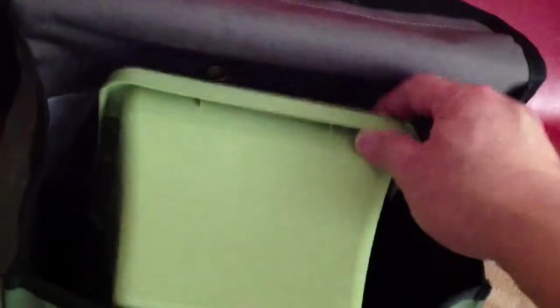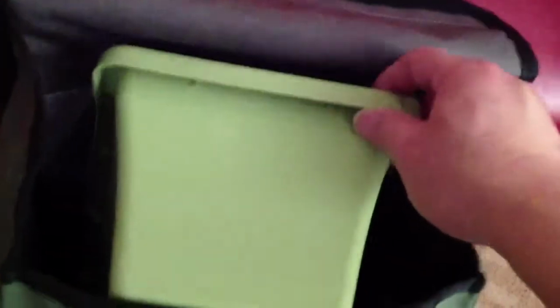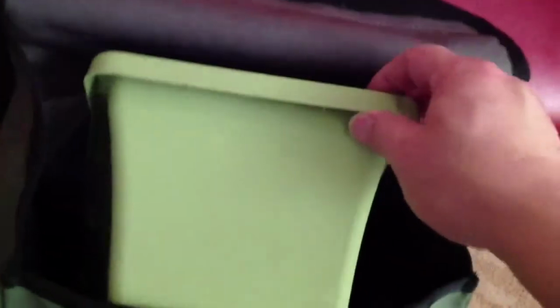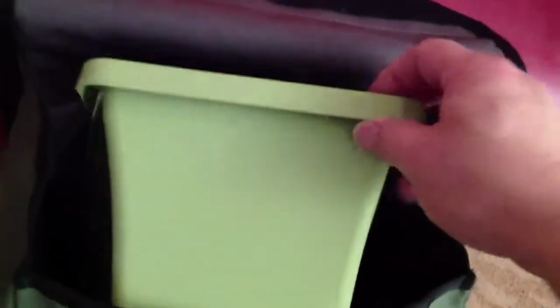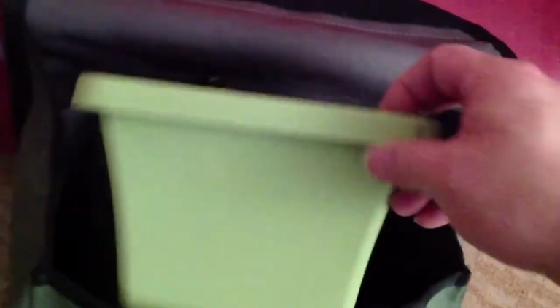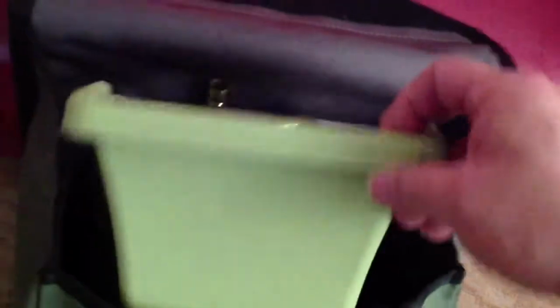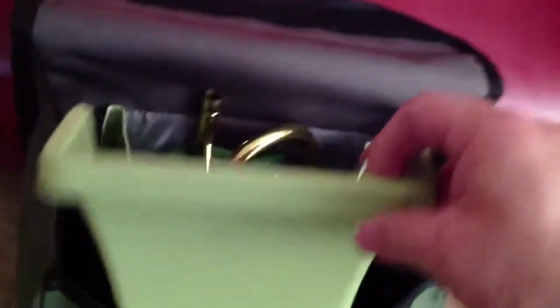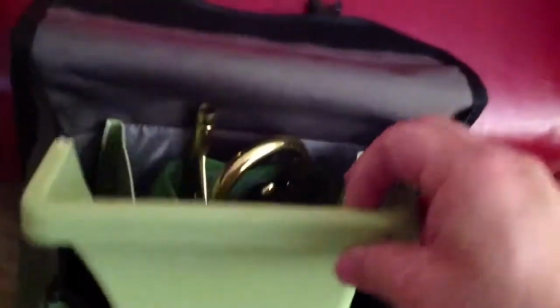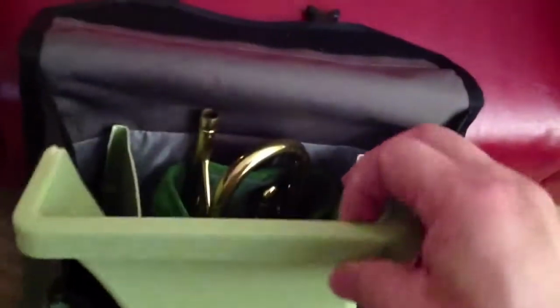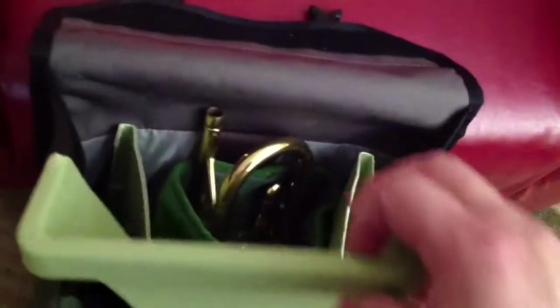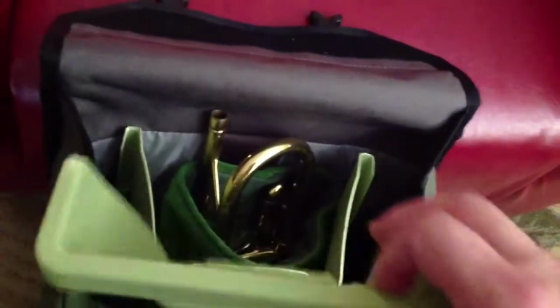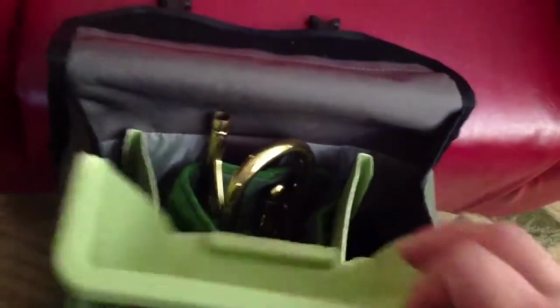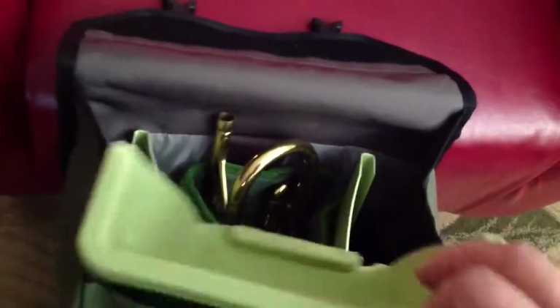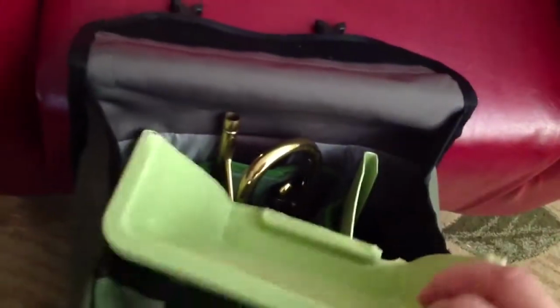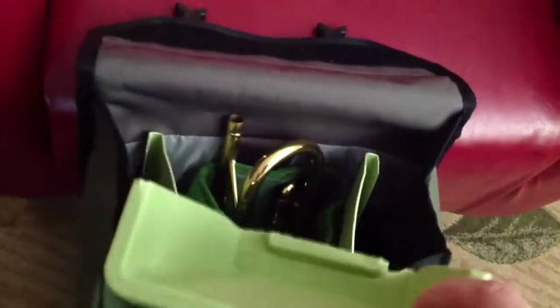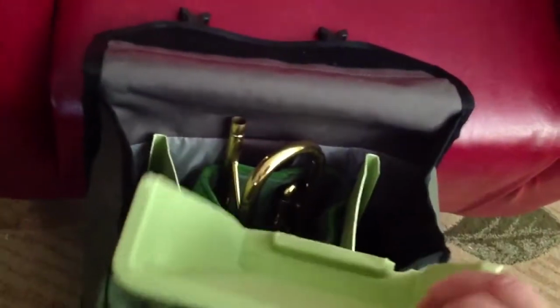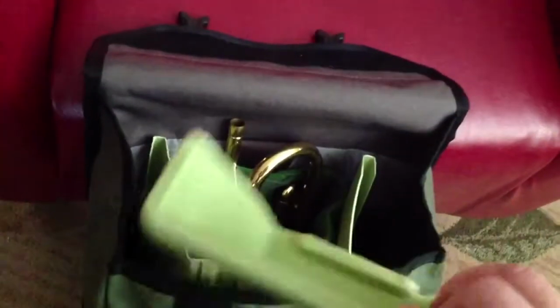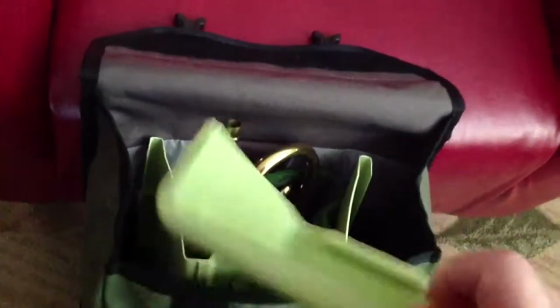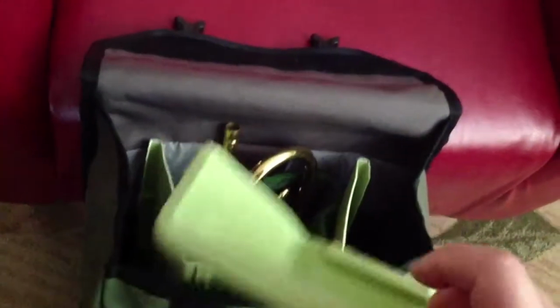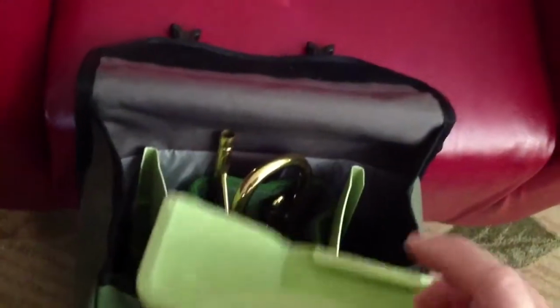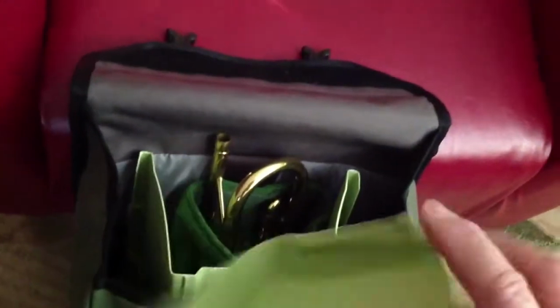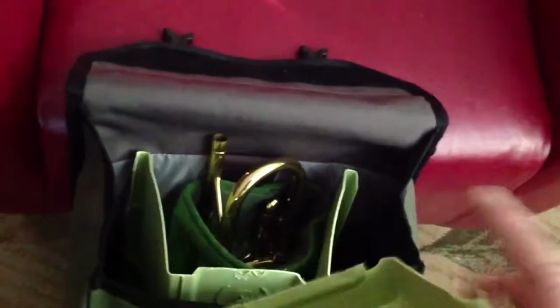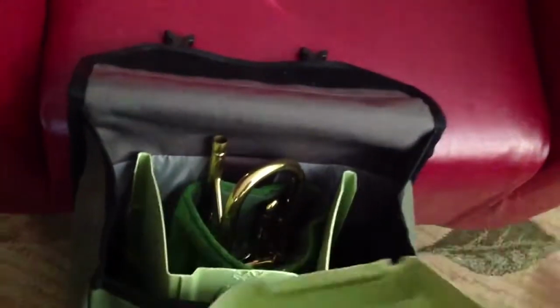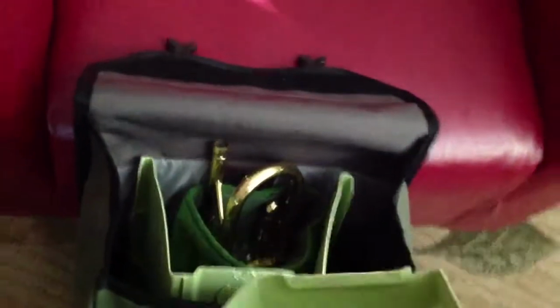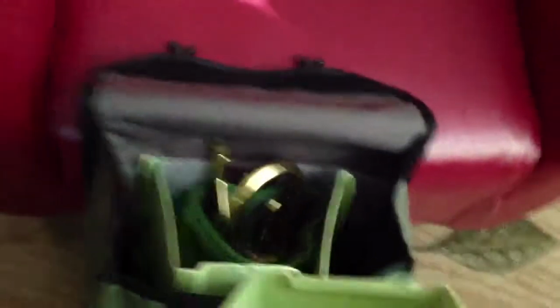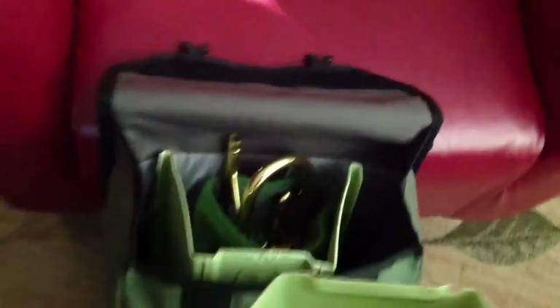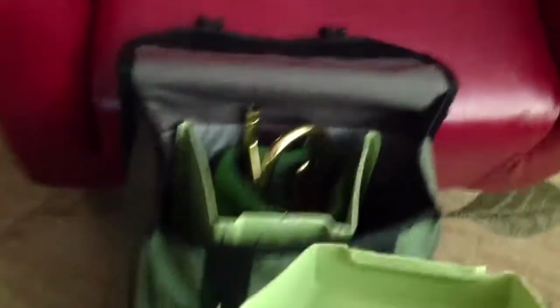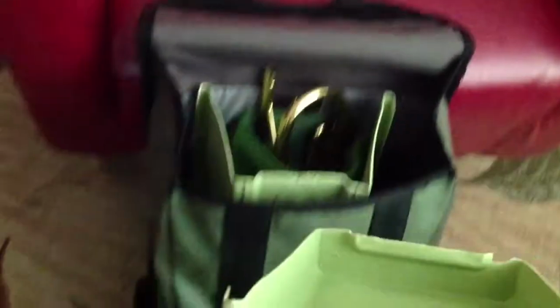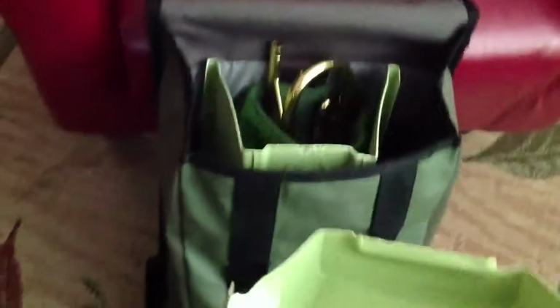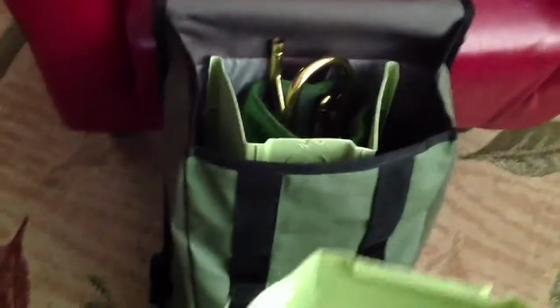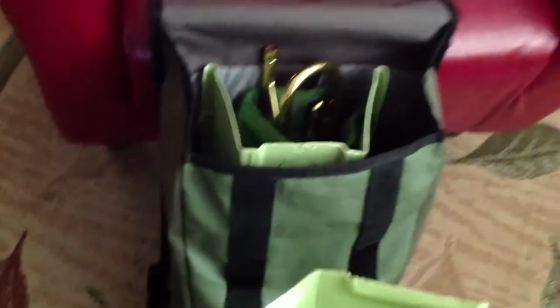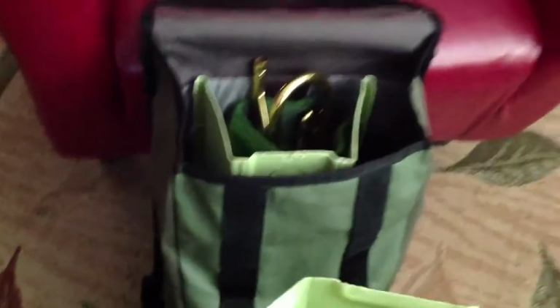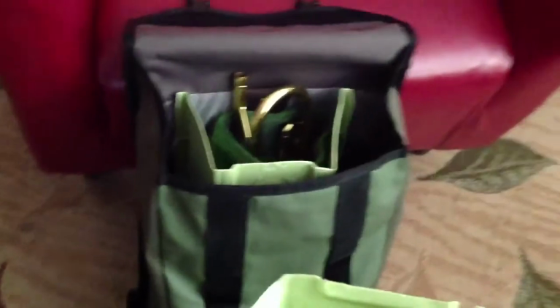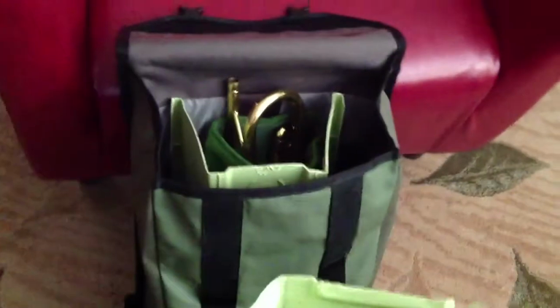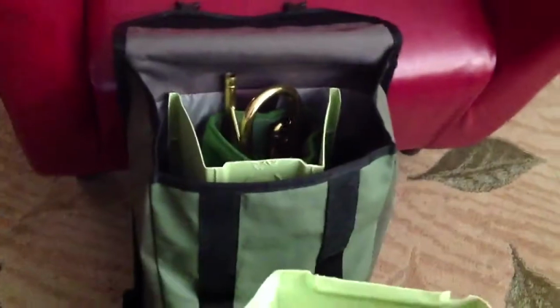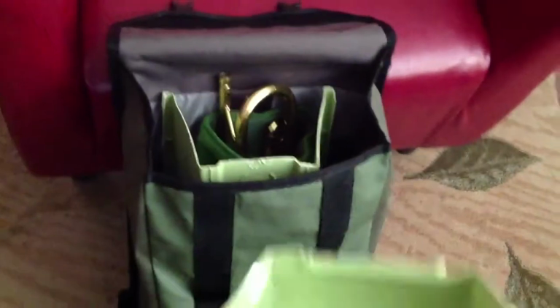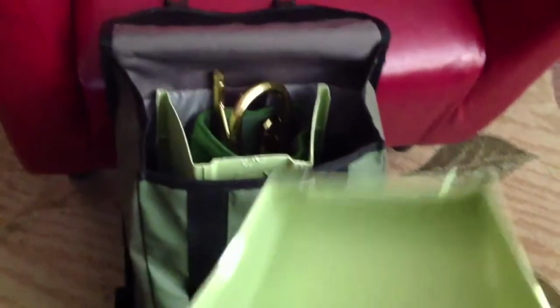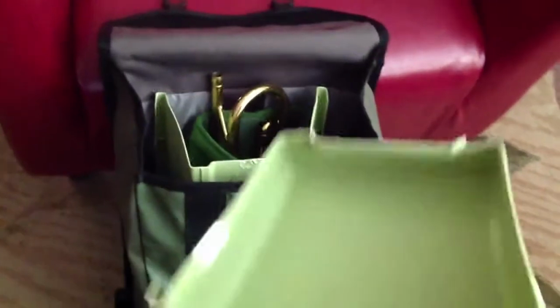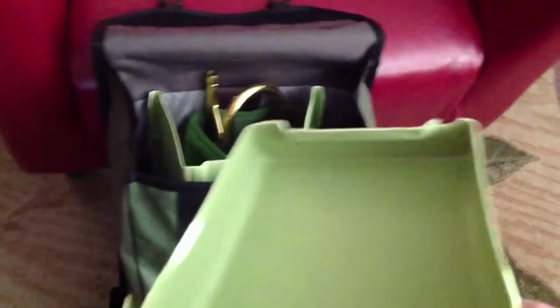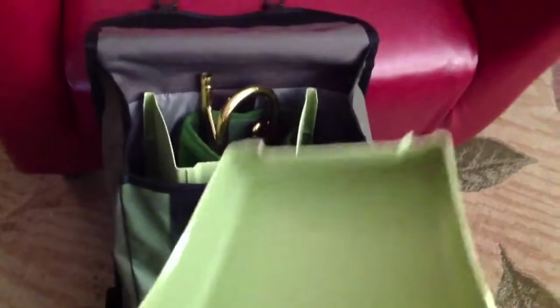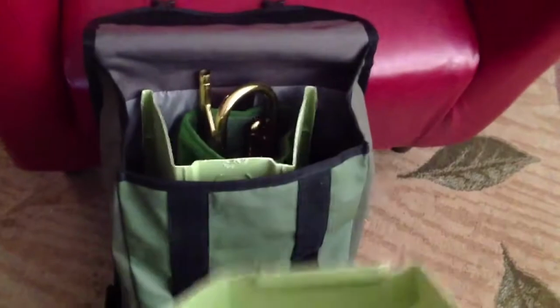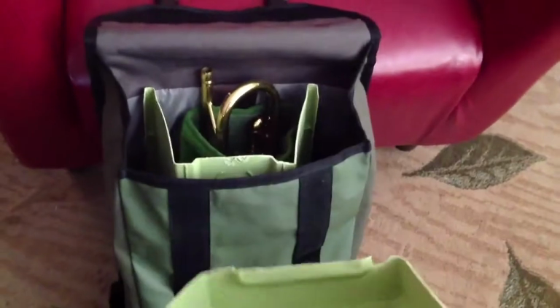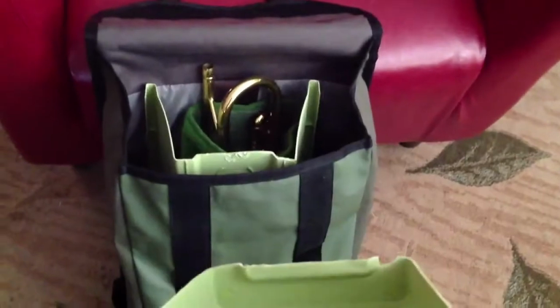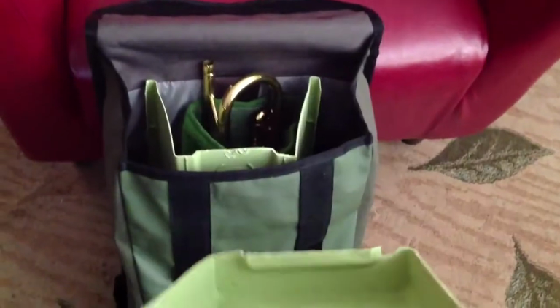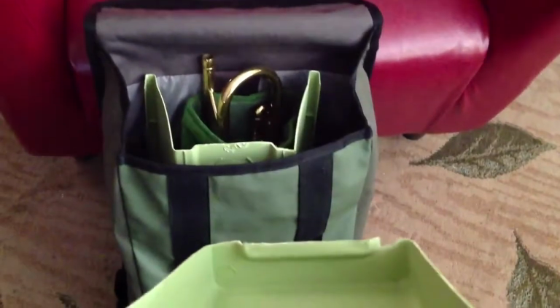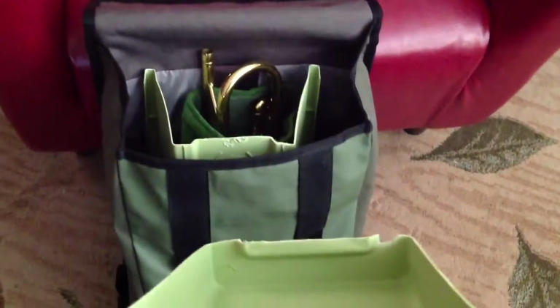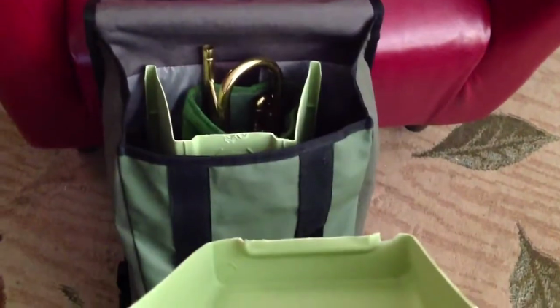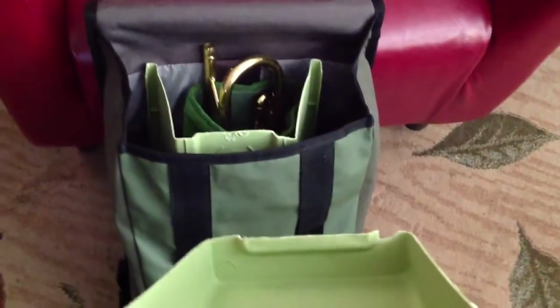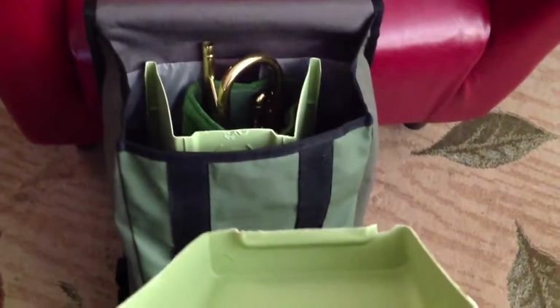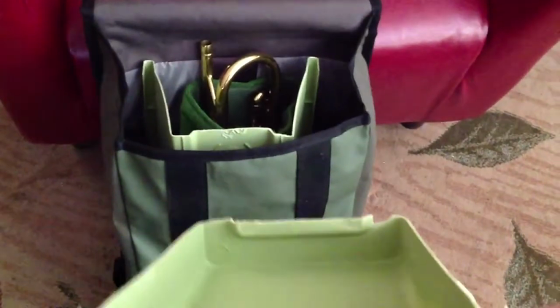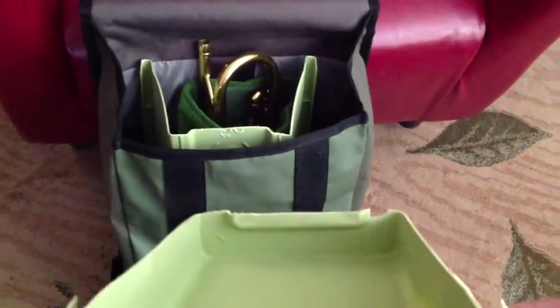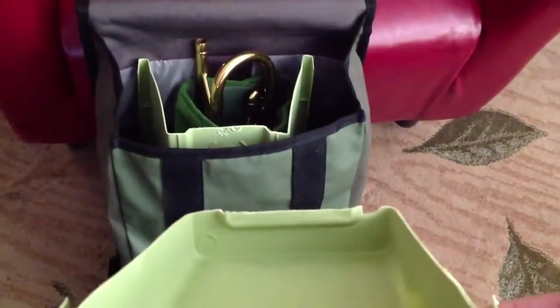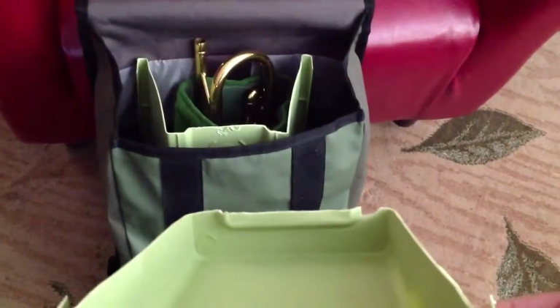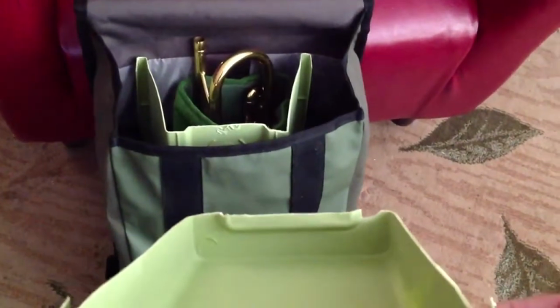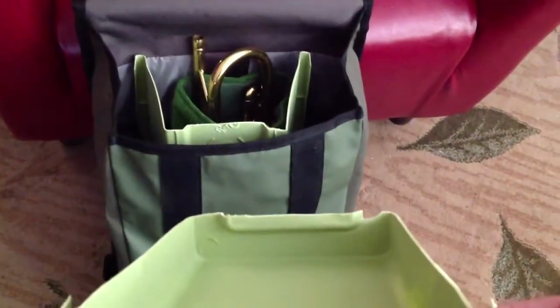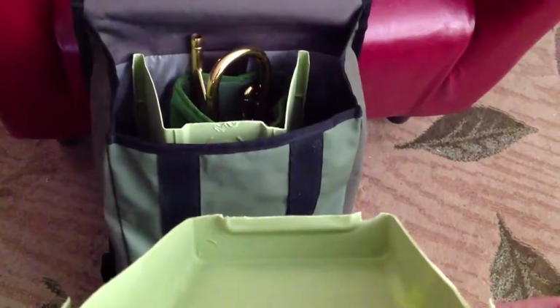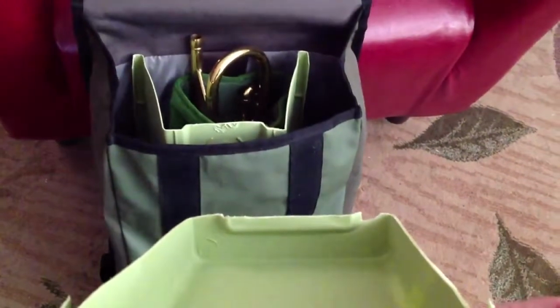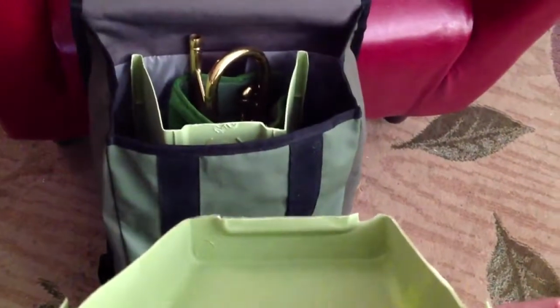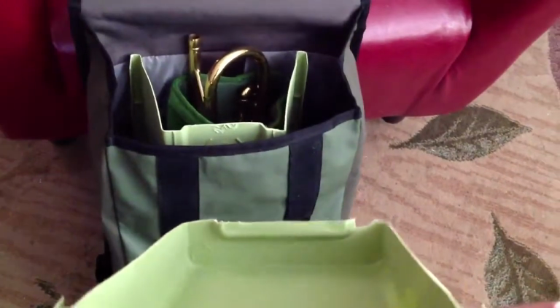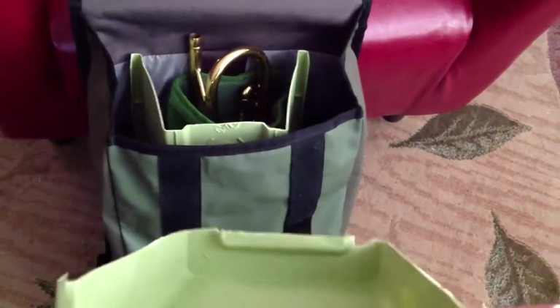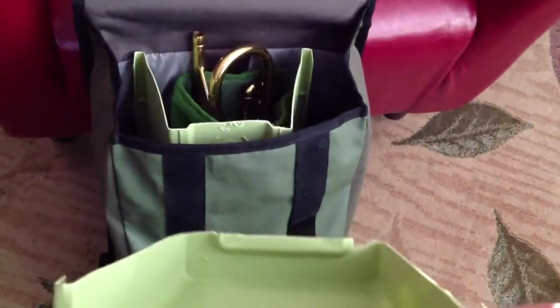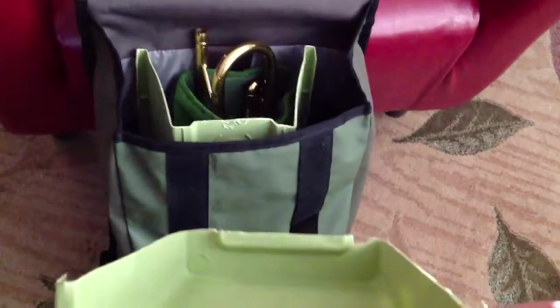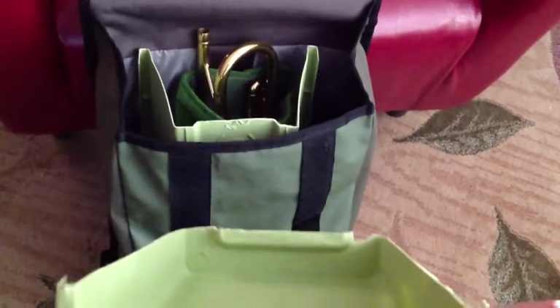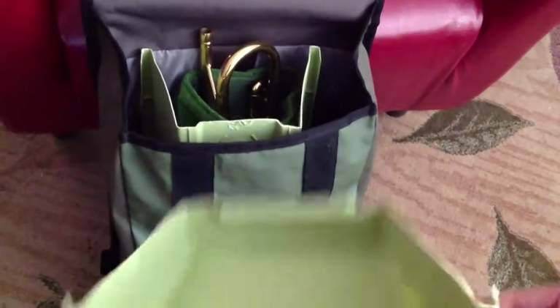Instead of spending hundreds of dollars on a specialty trumpet backpack, you can do it like this.